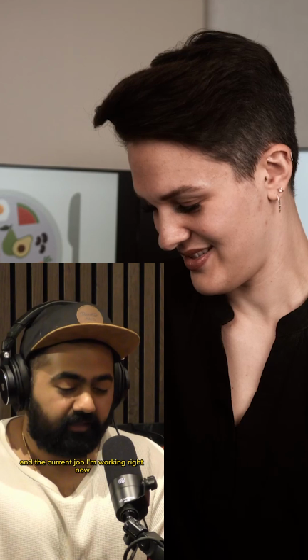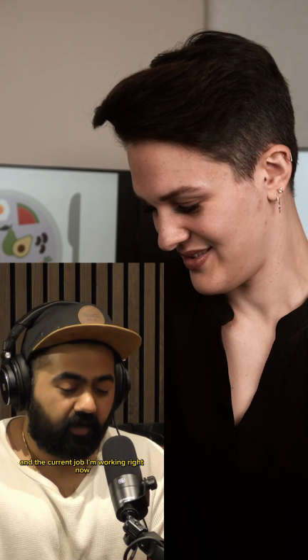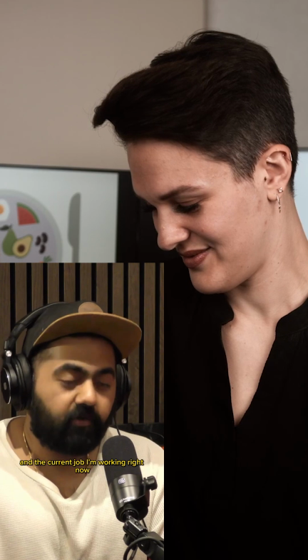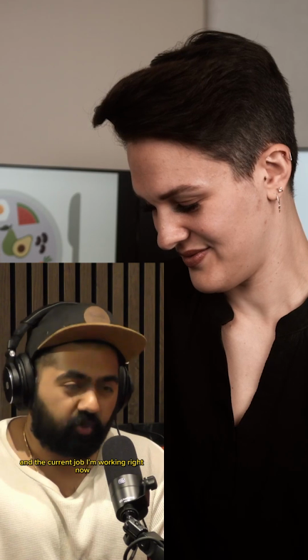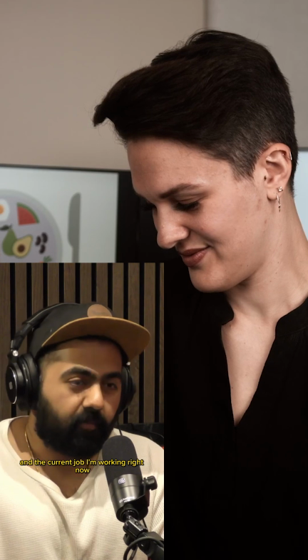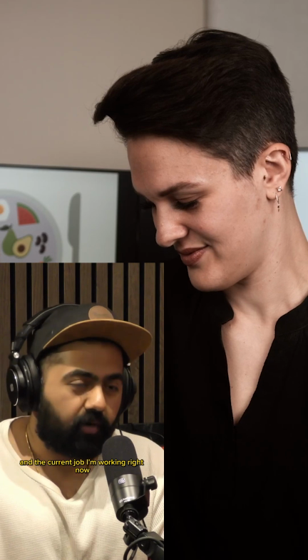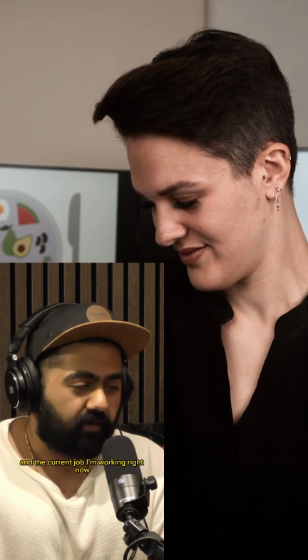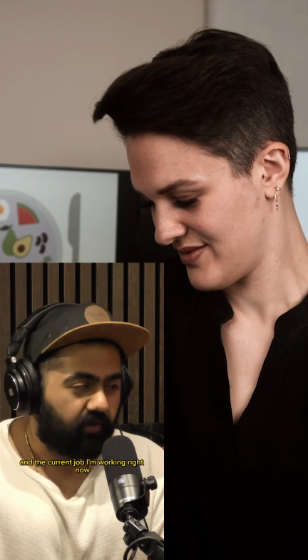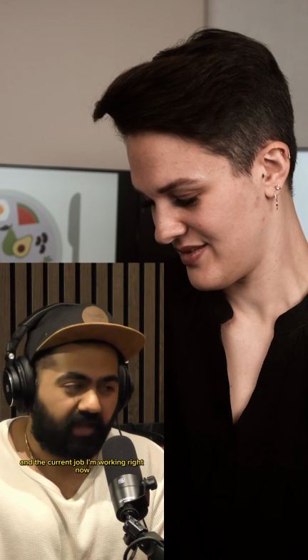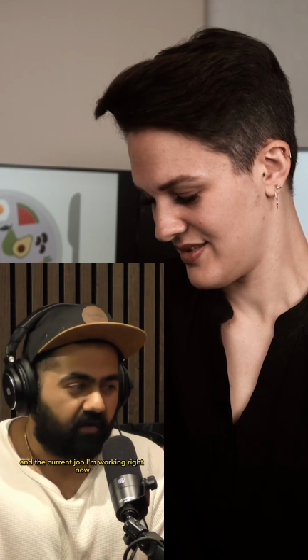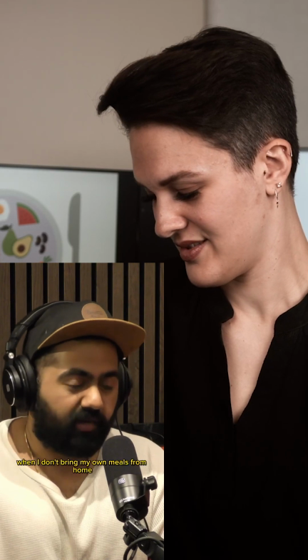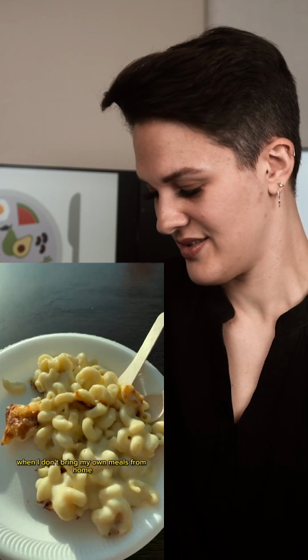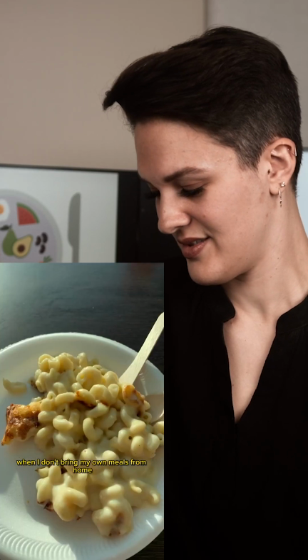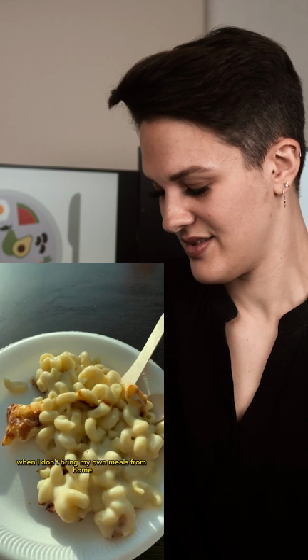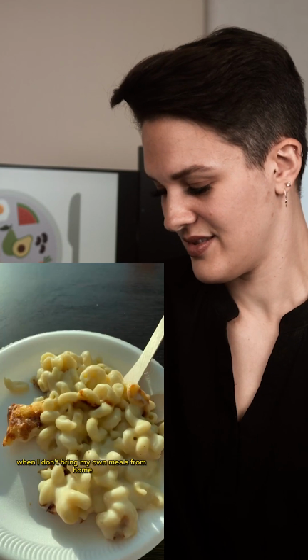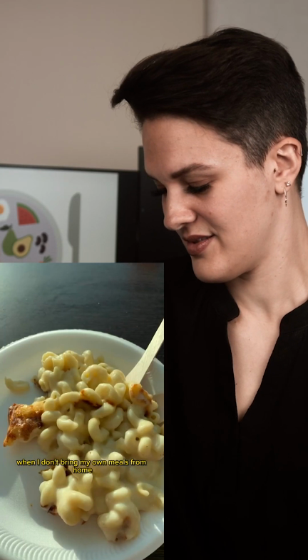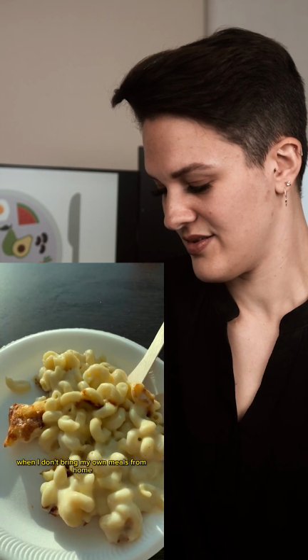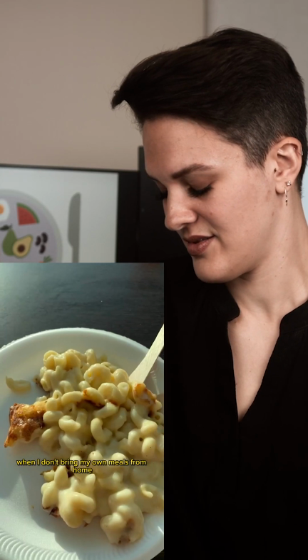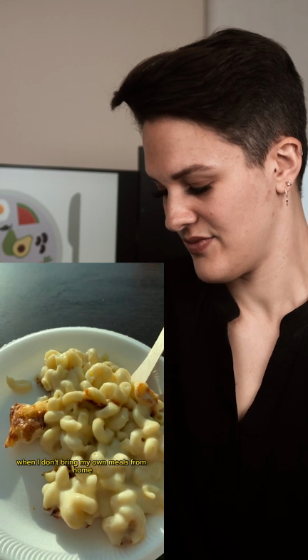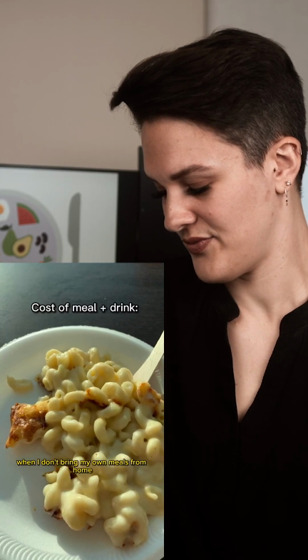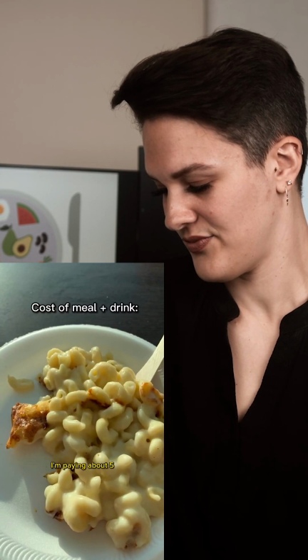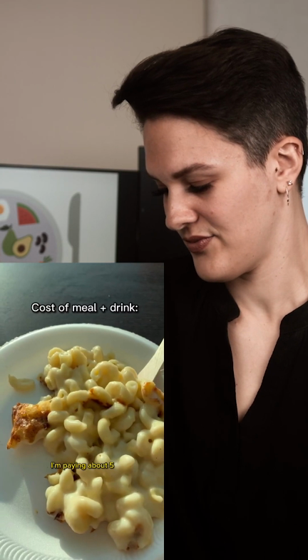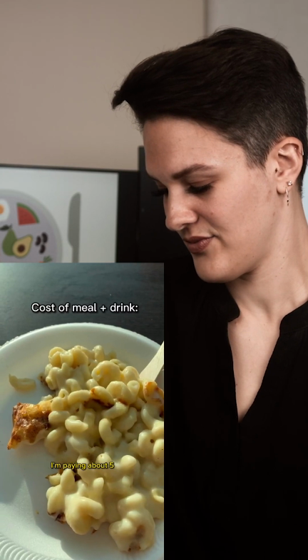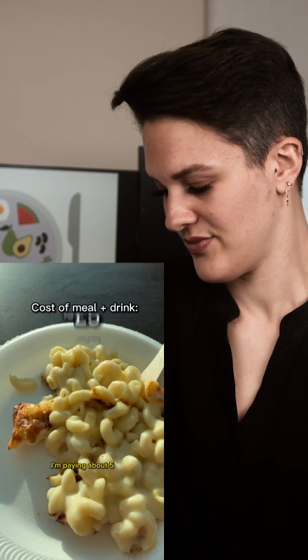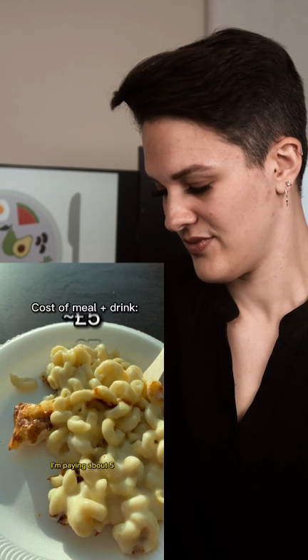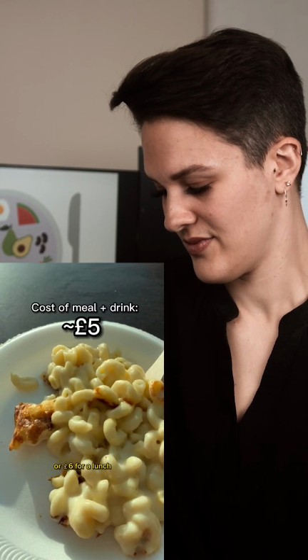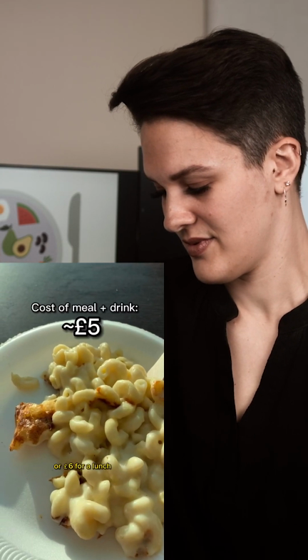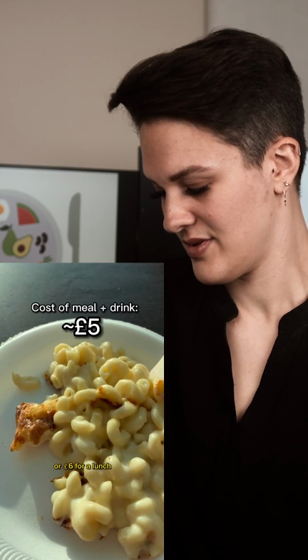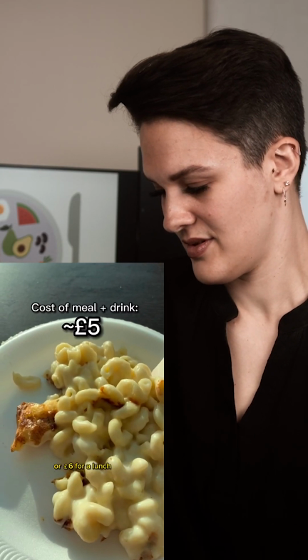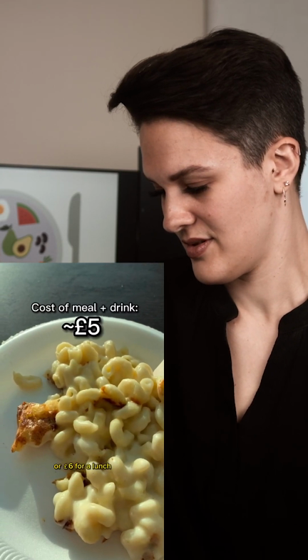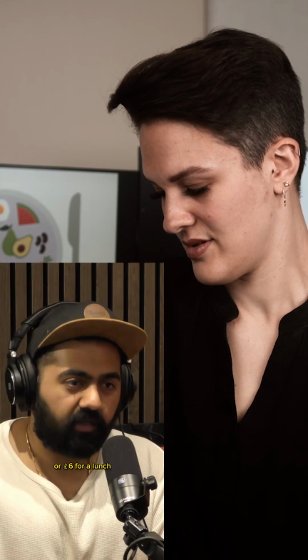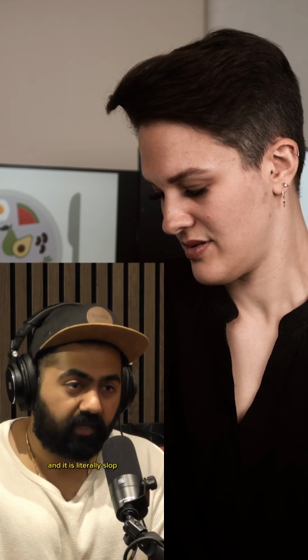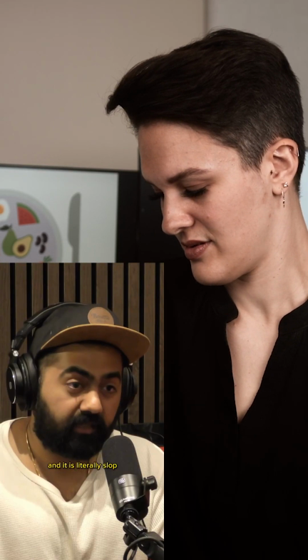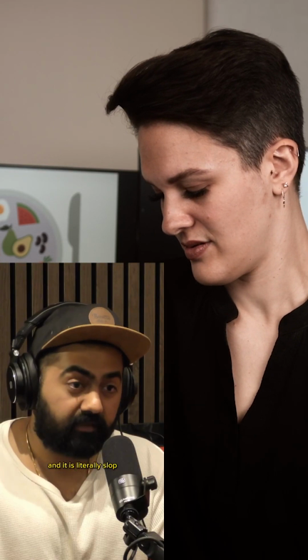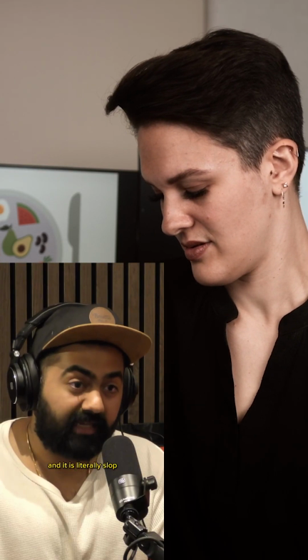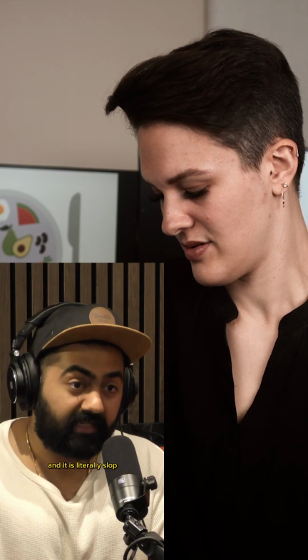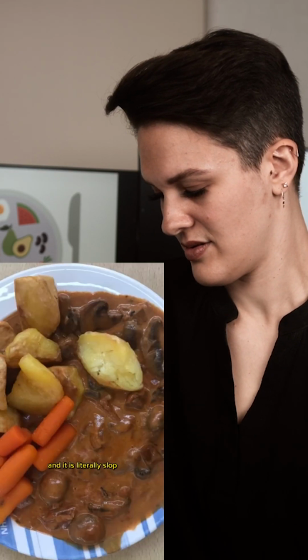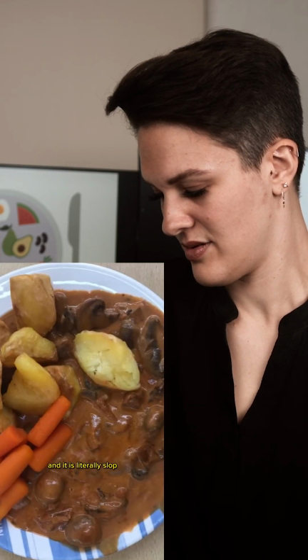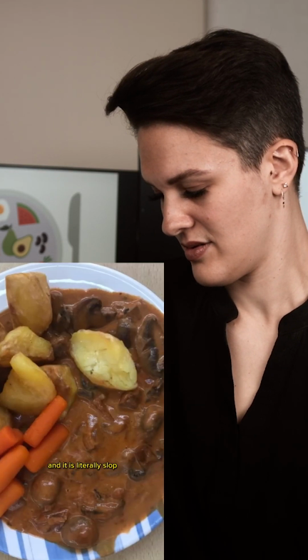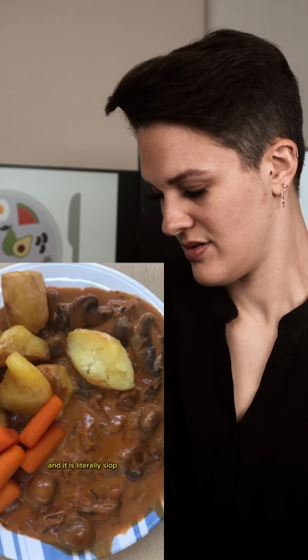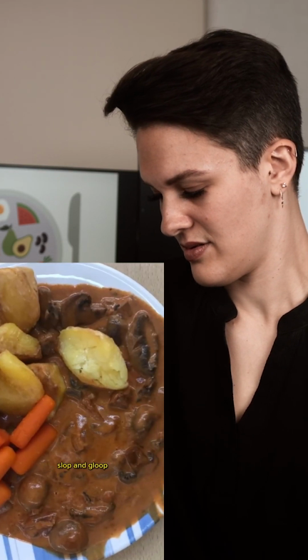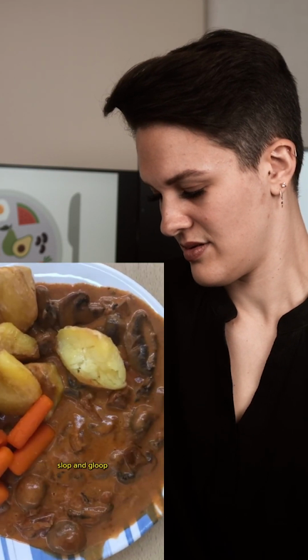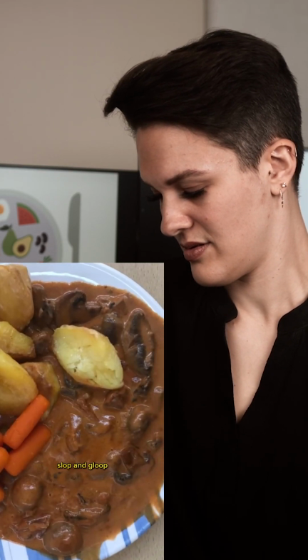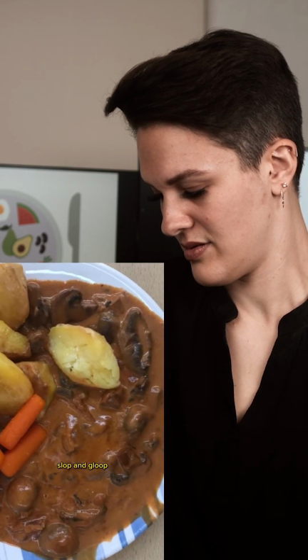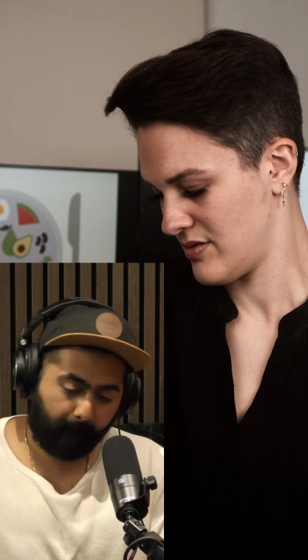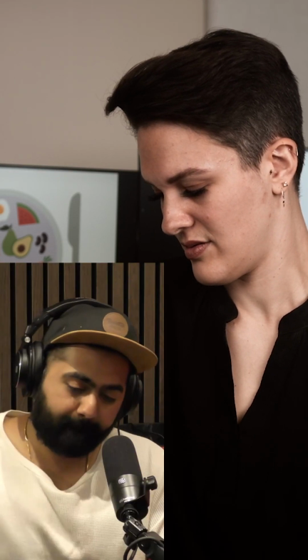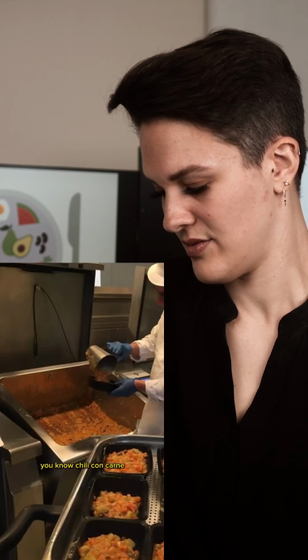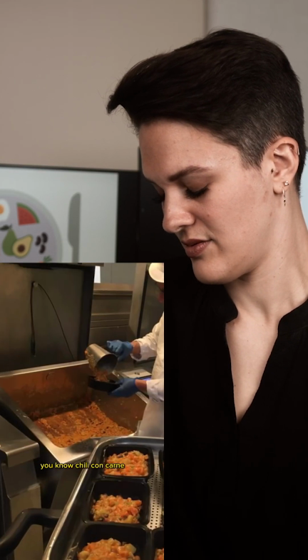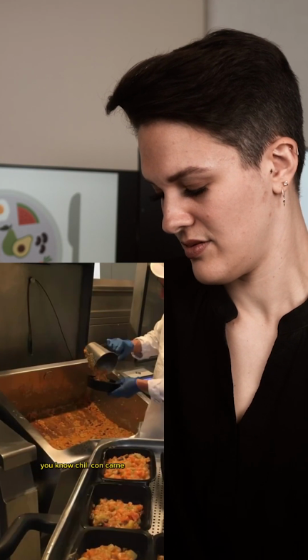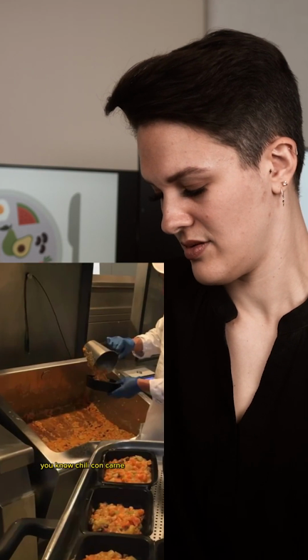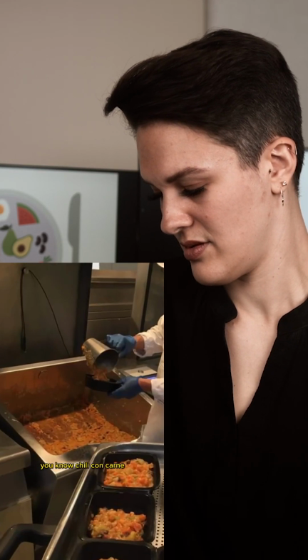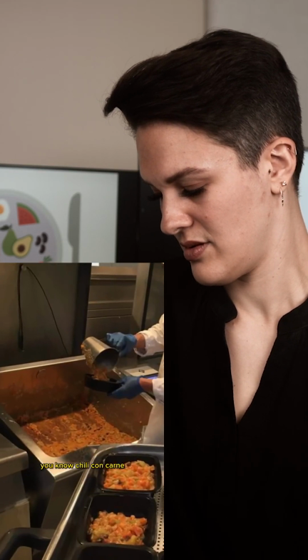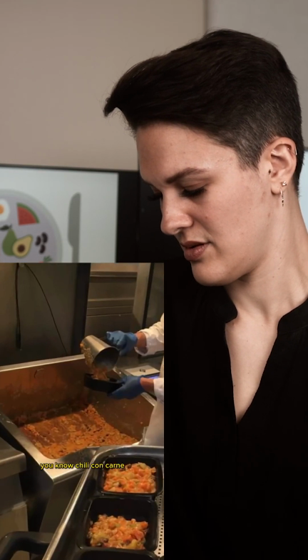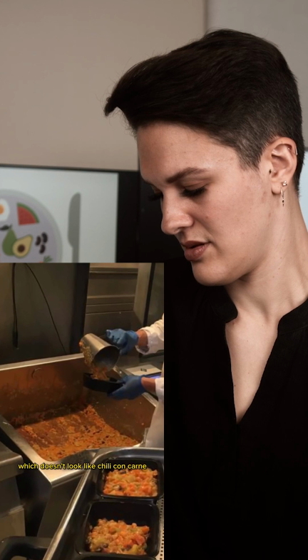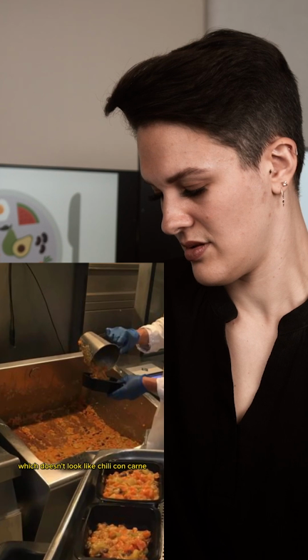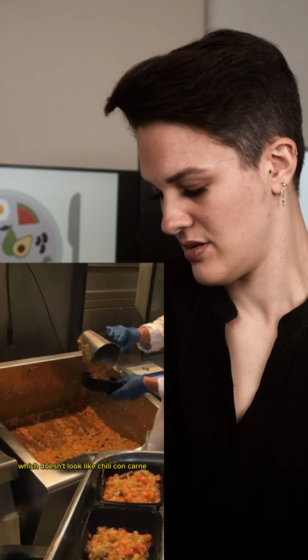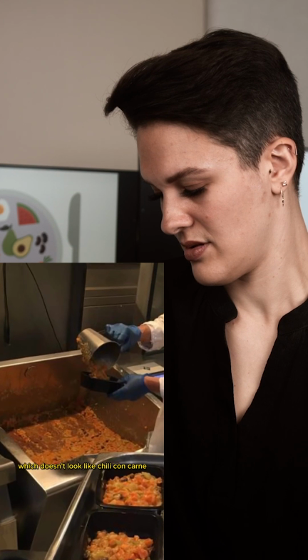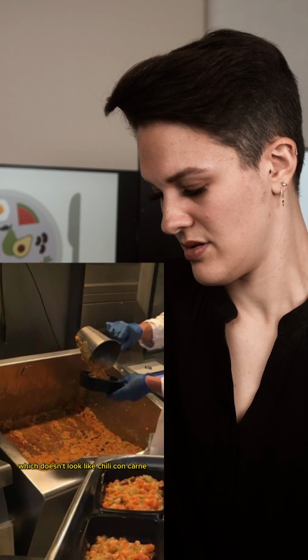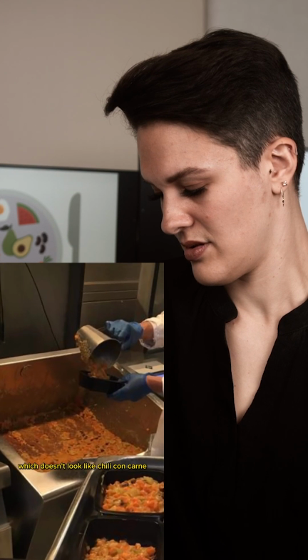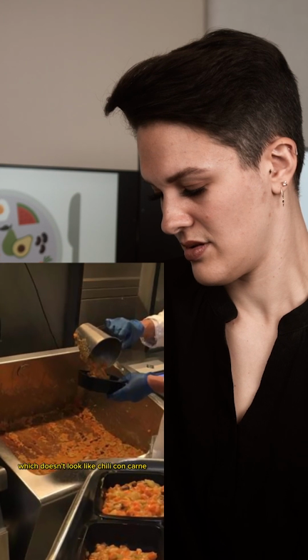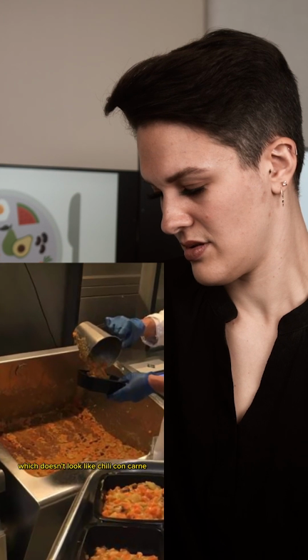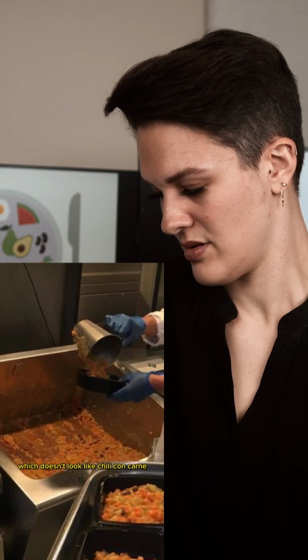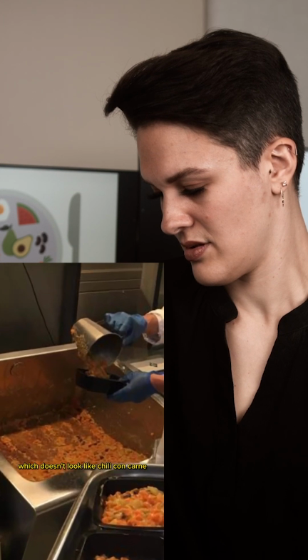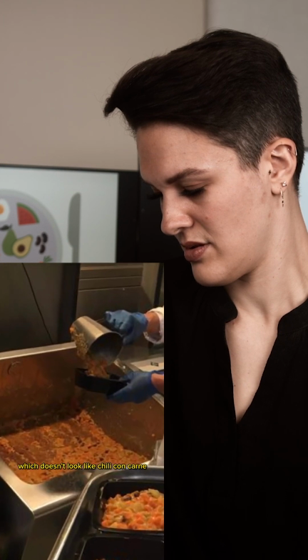The current job I'm working right now, when I don't bring my own meals from home, I'm paying about five or six pounds for a lunch, and it is literally slop. Slop and glue. Chili con carne, which doesn't look like chili con carne.